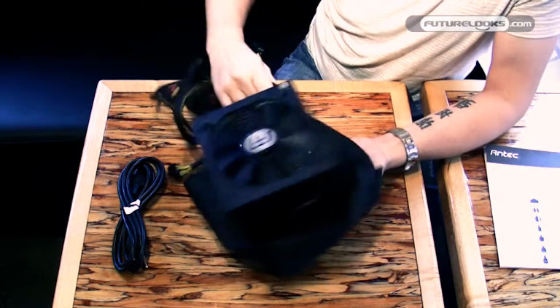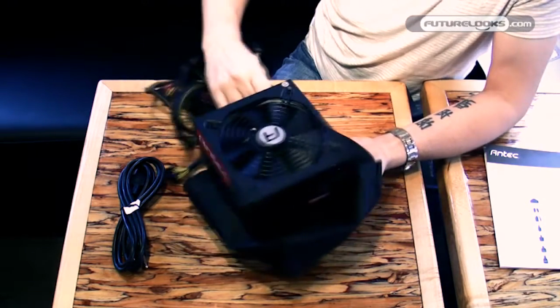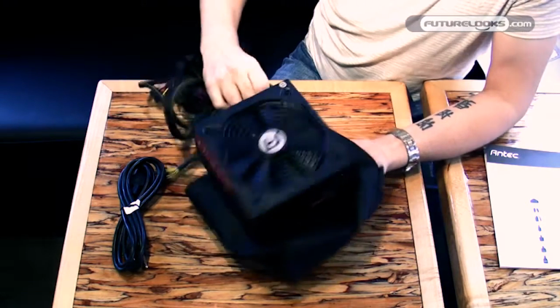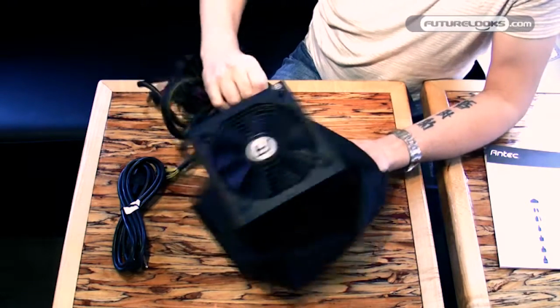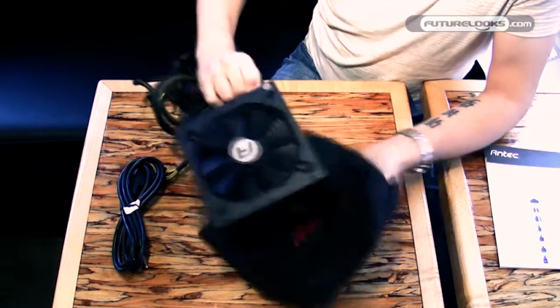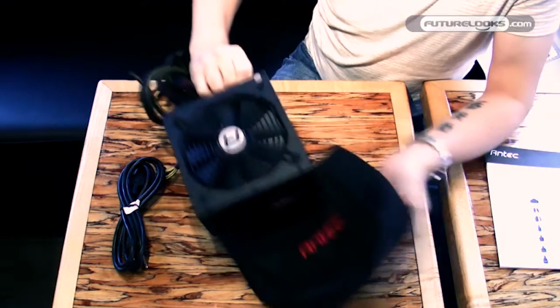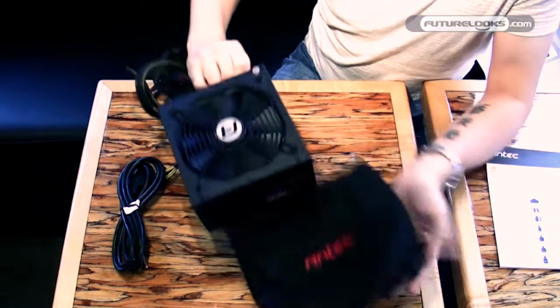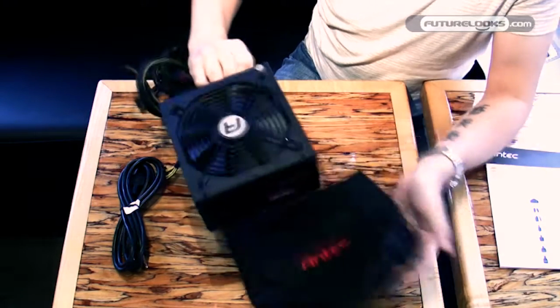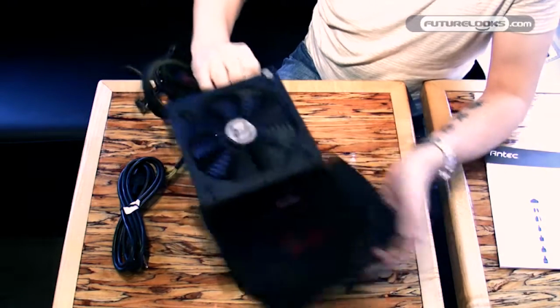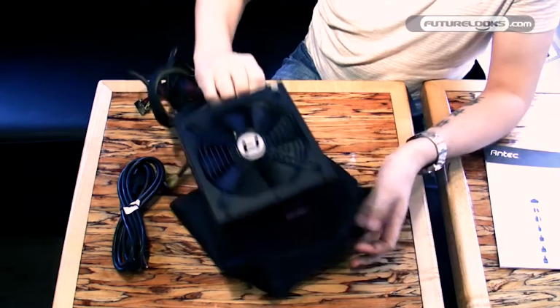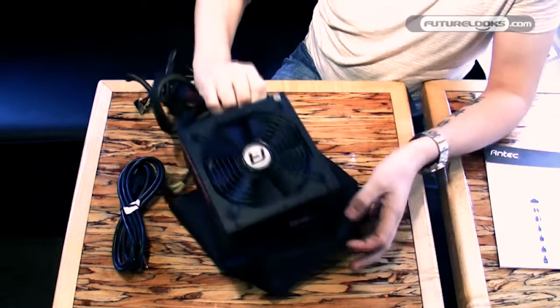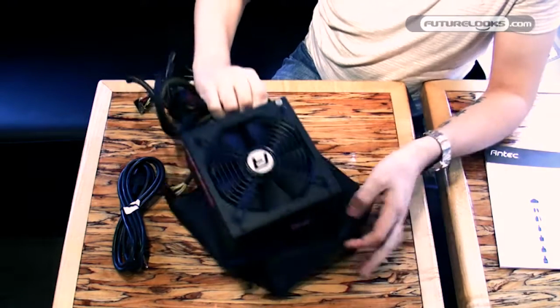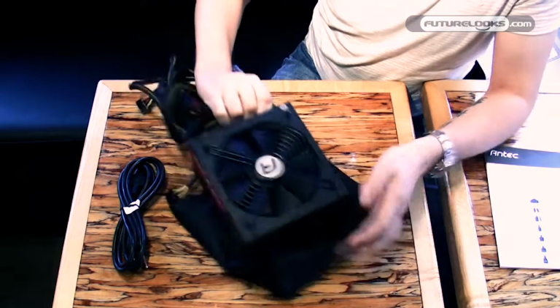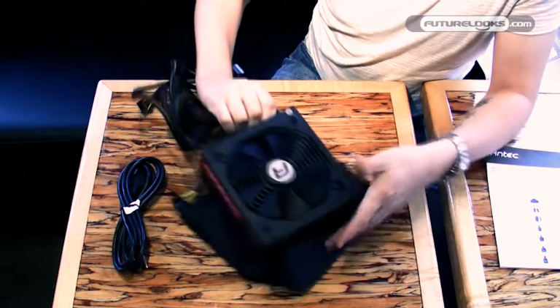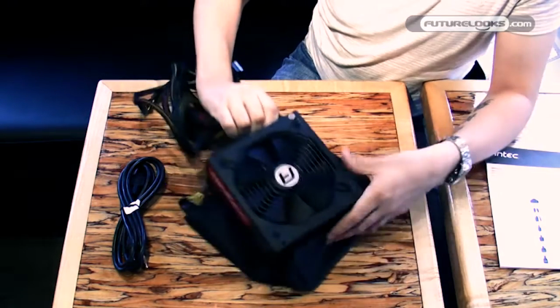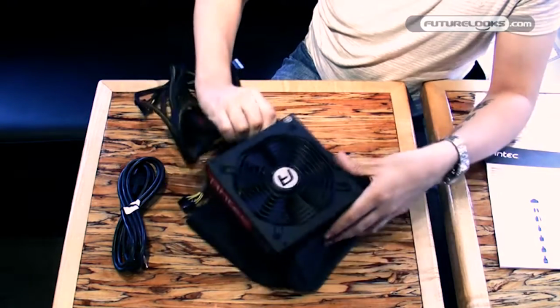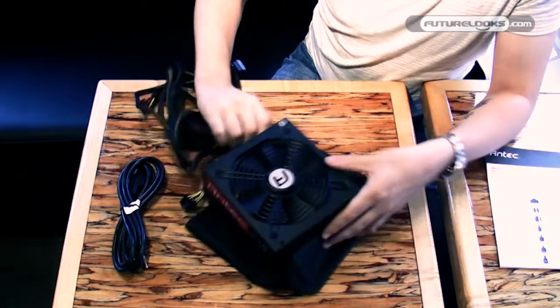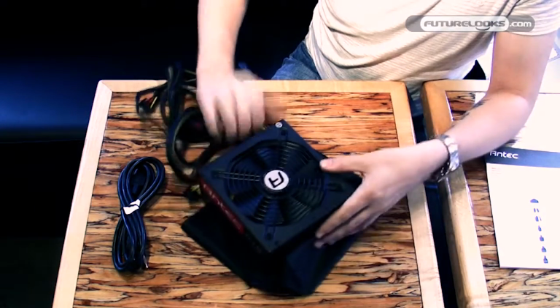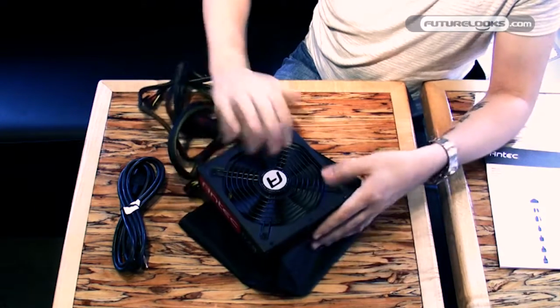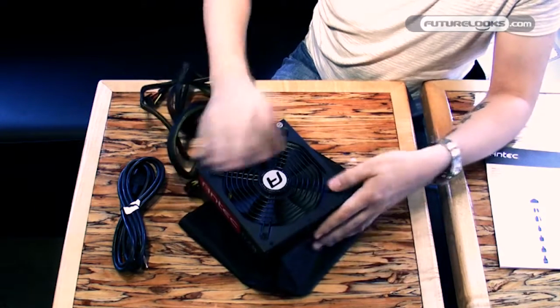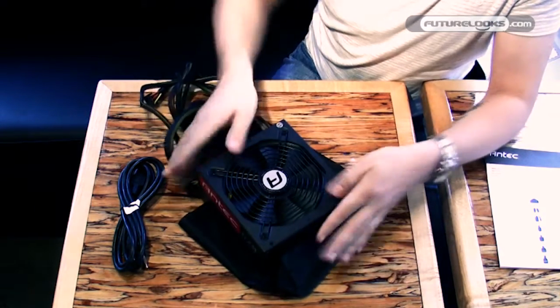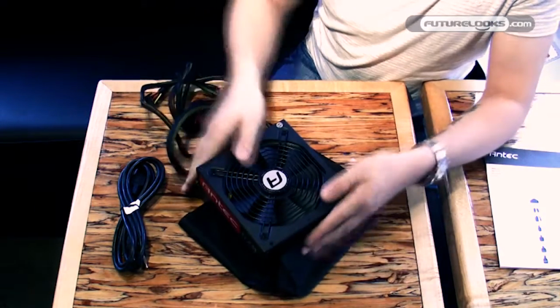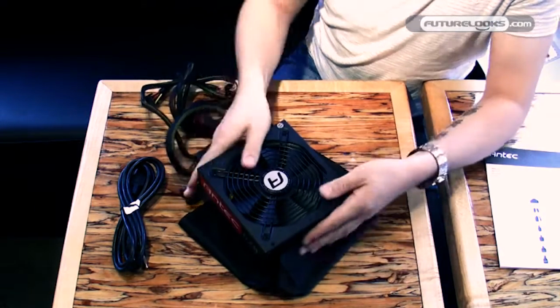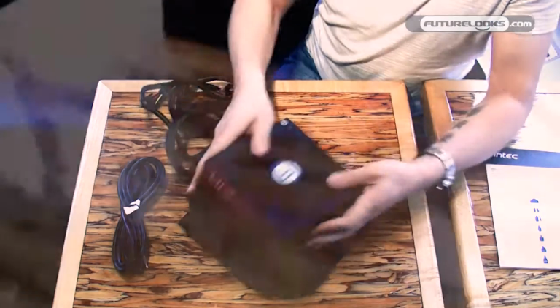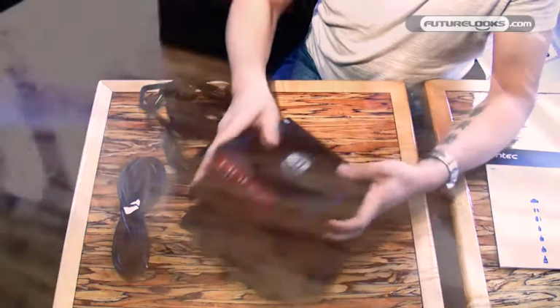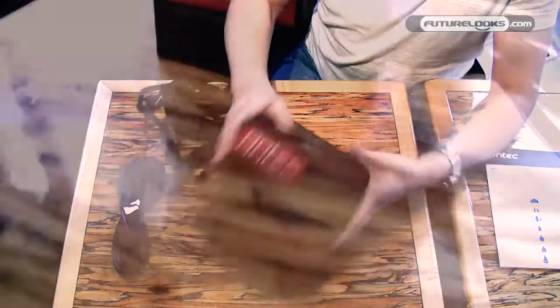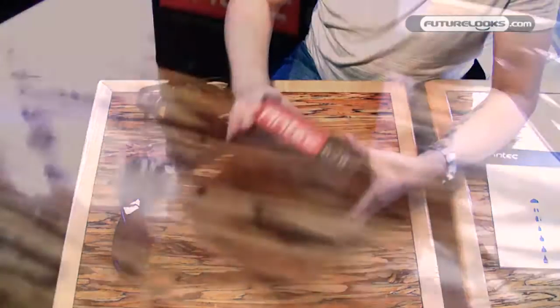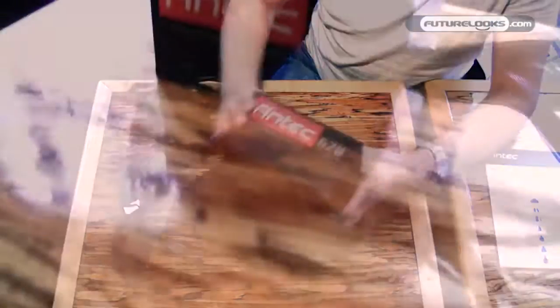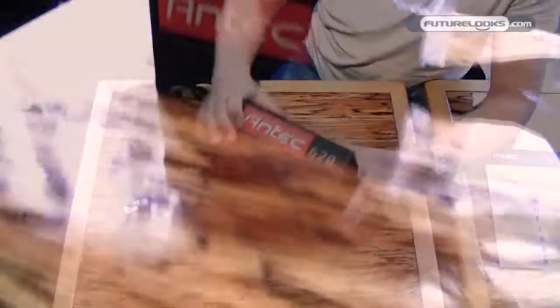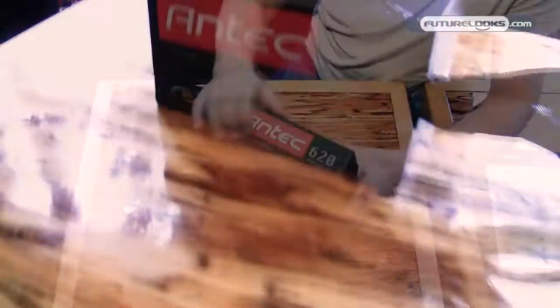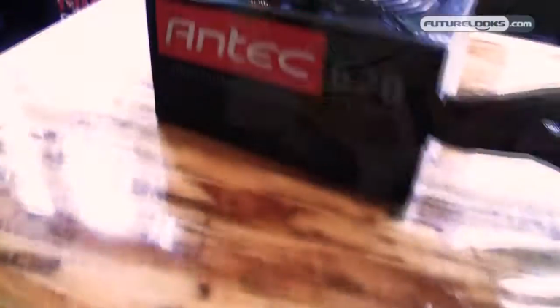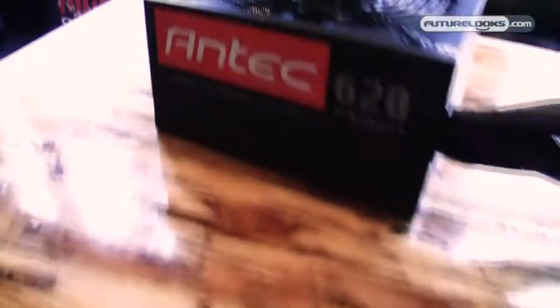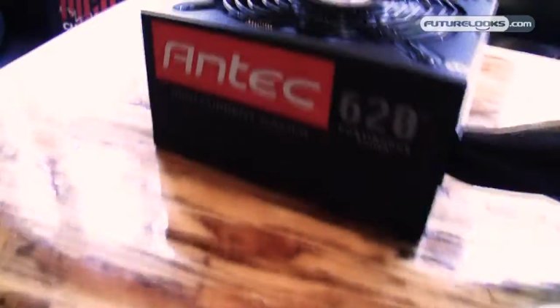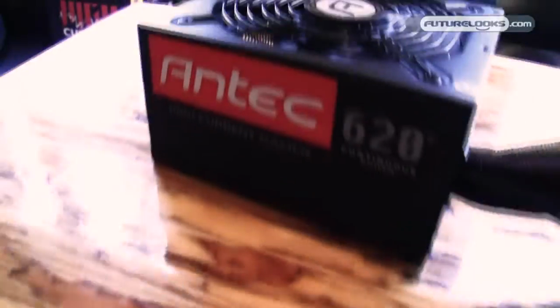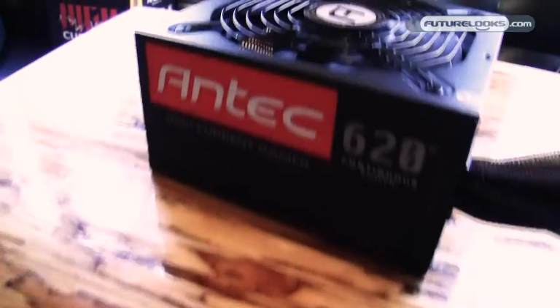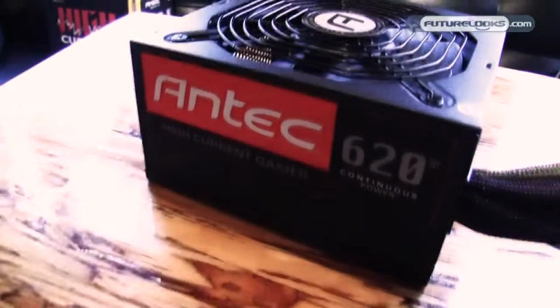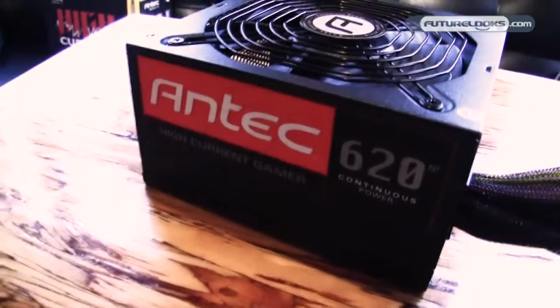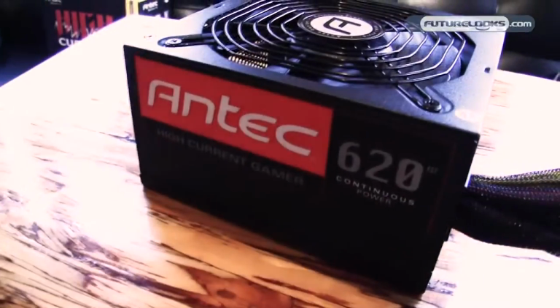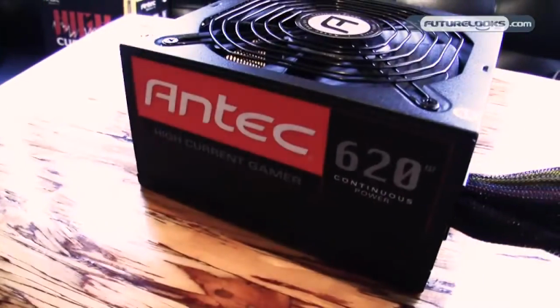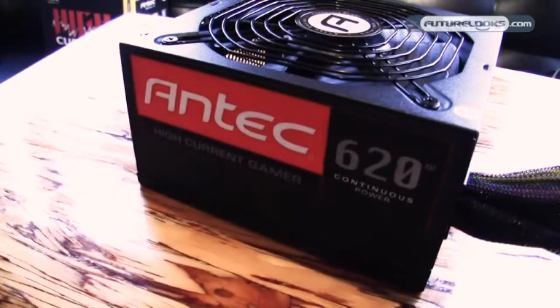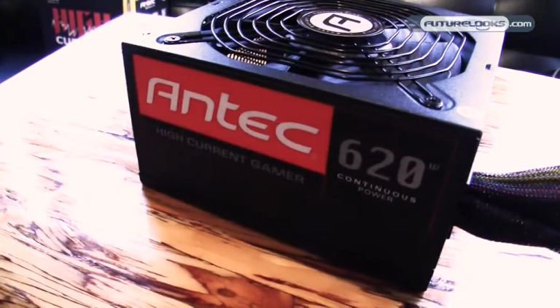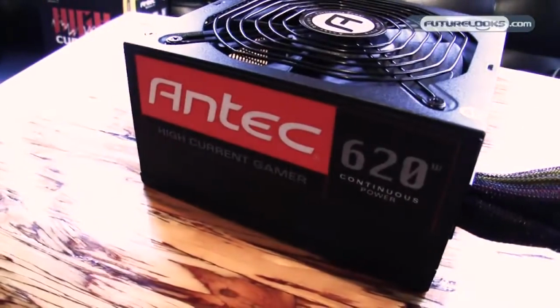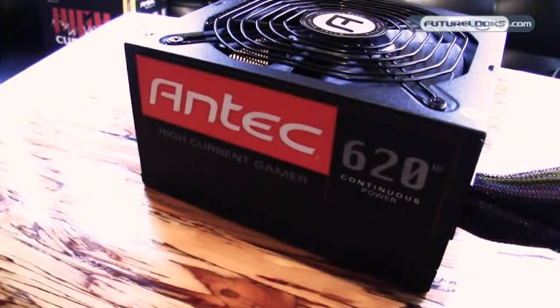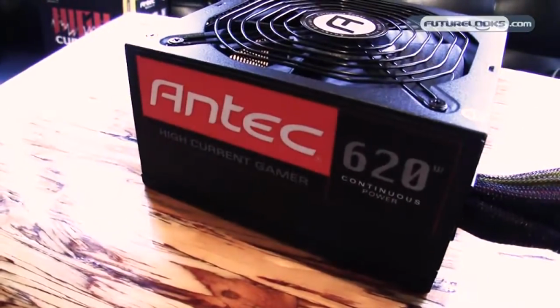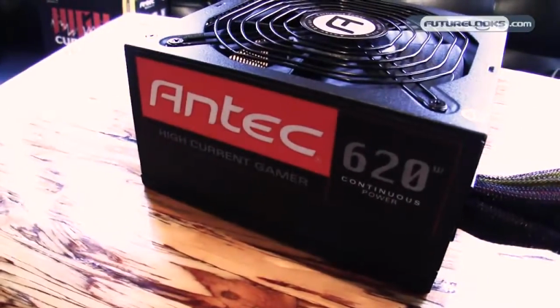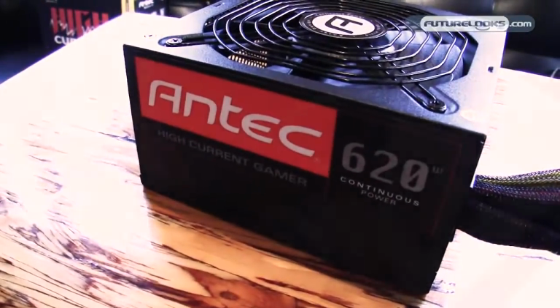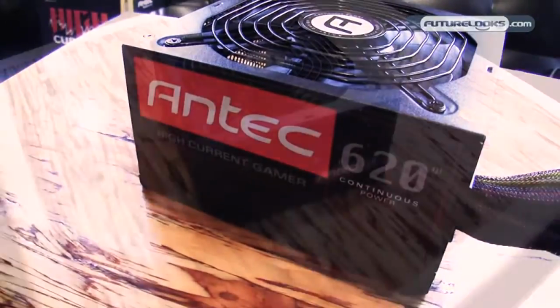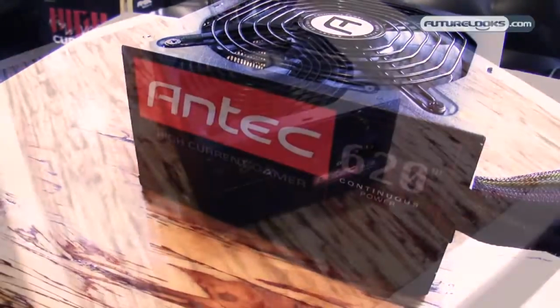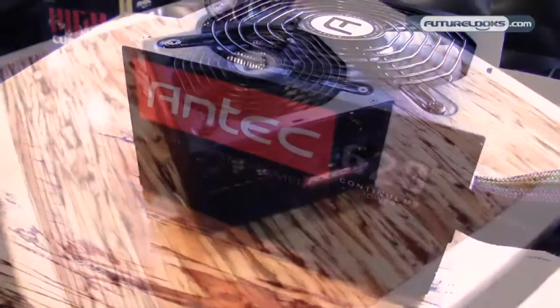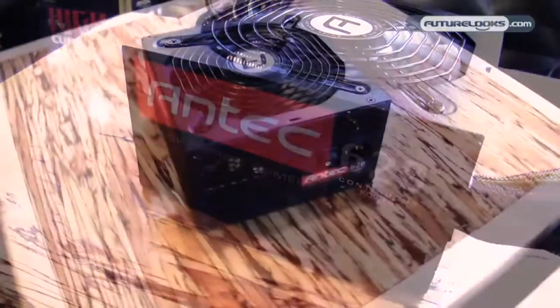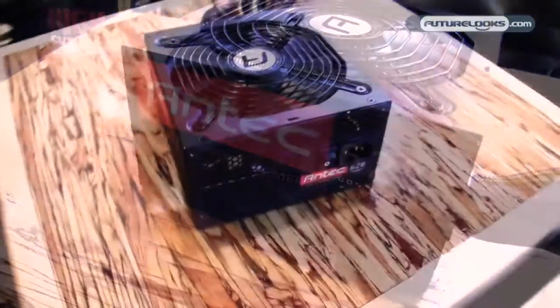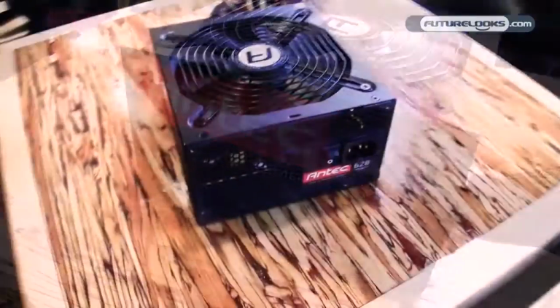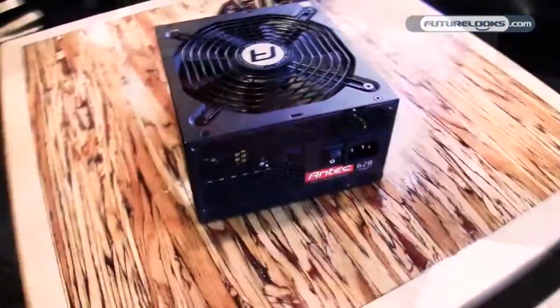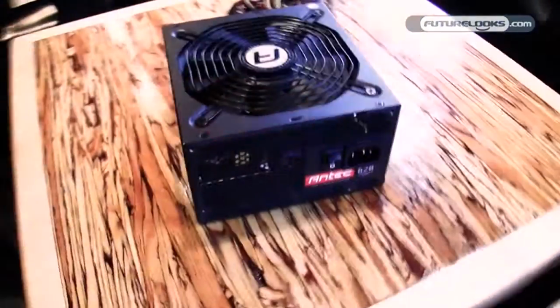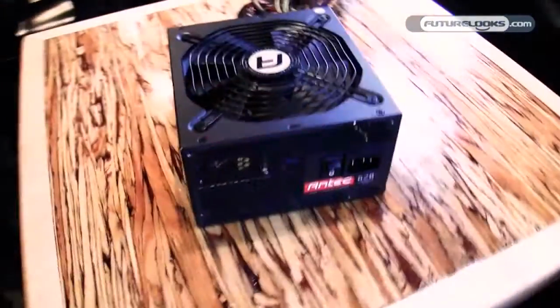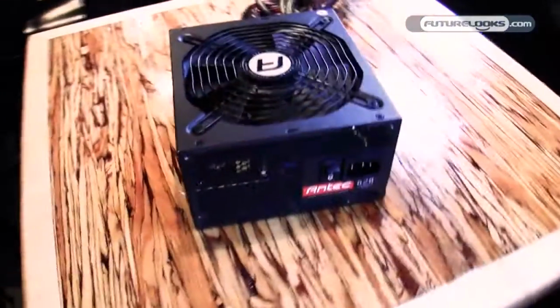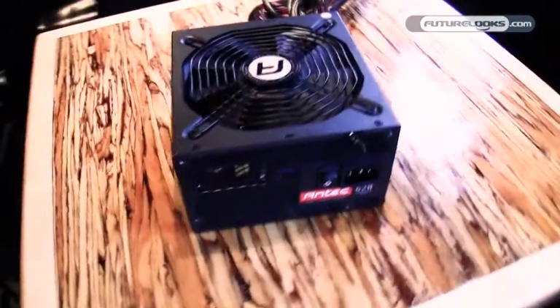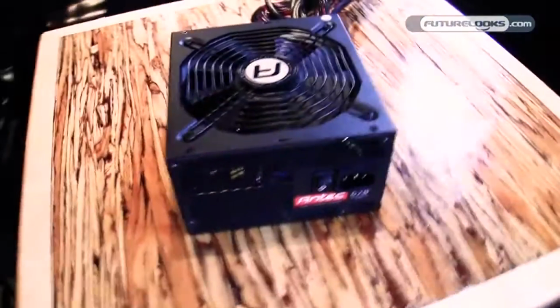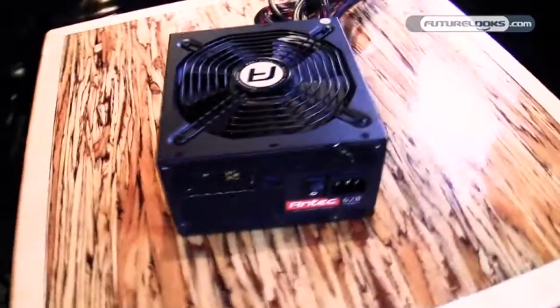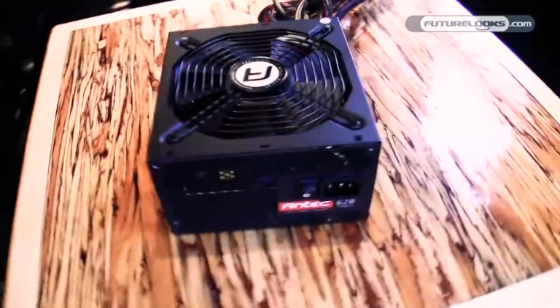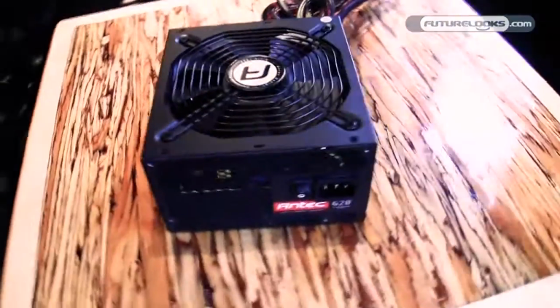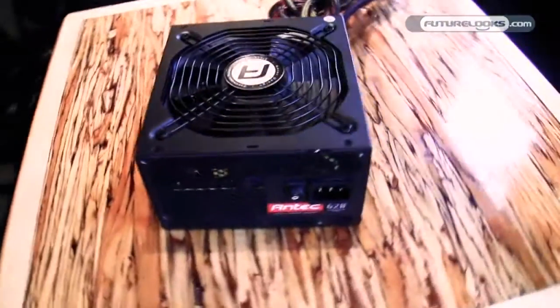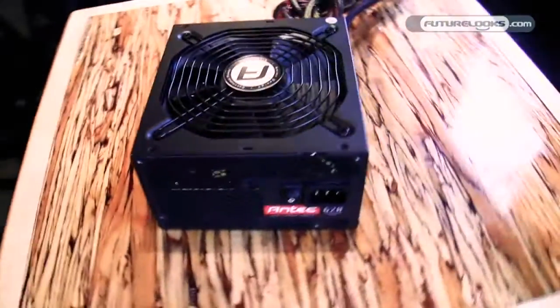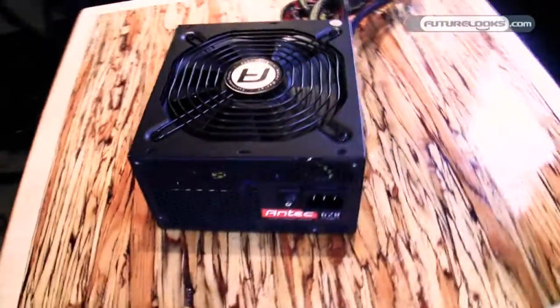As you can see, all black with a nice red sticker finish on the side. 135mm fan.